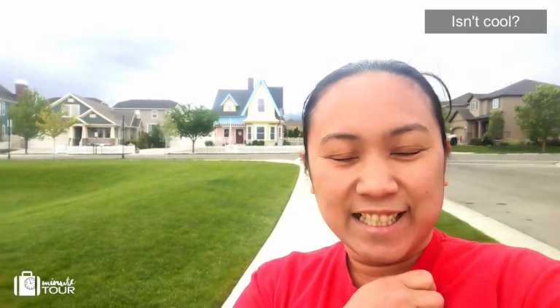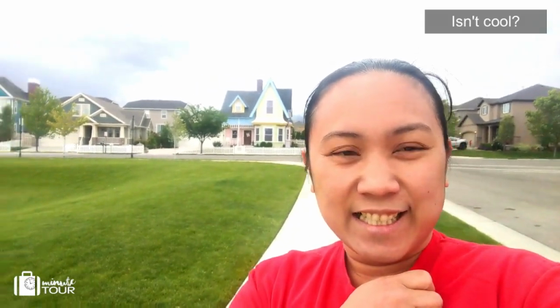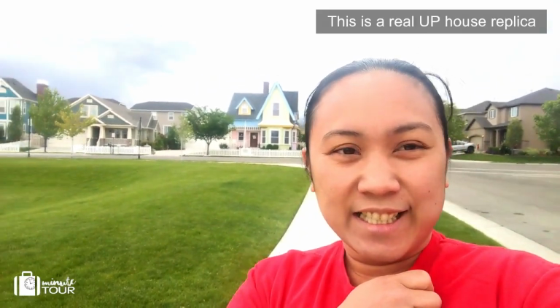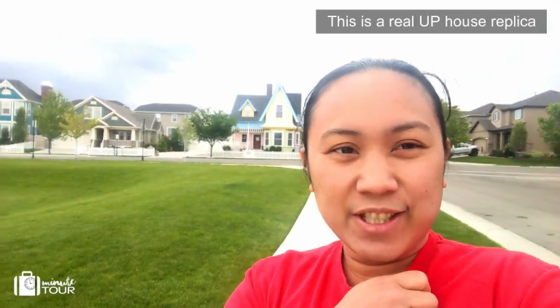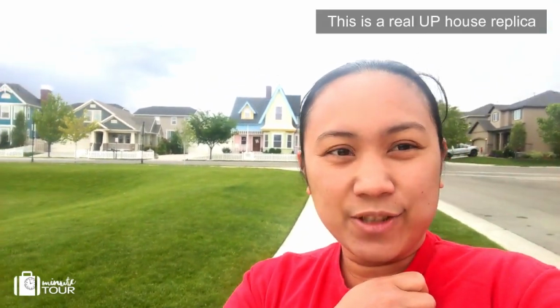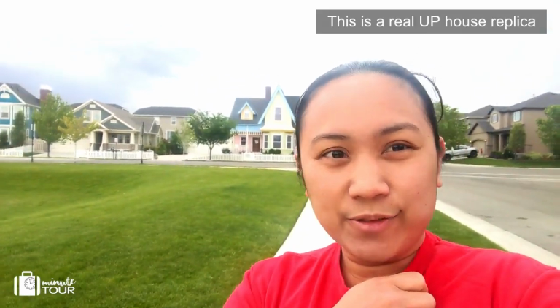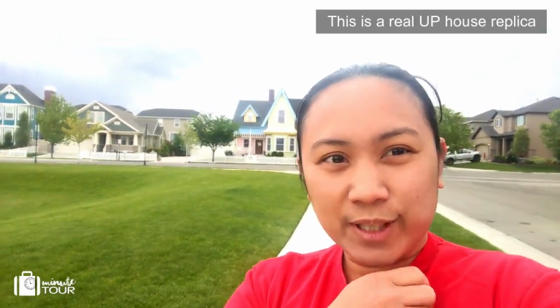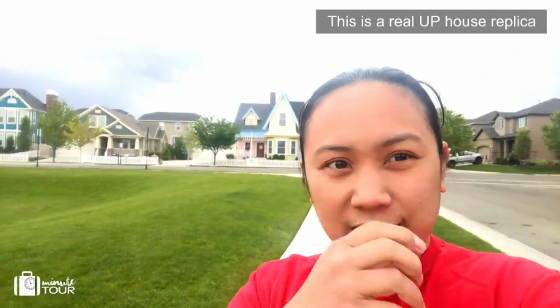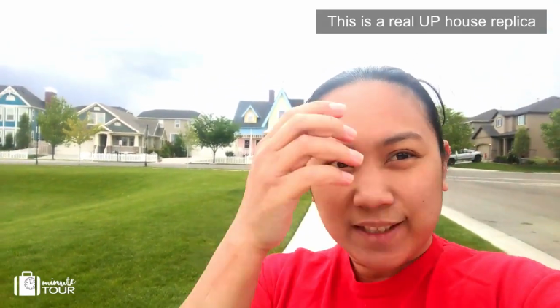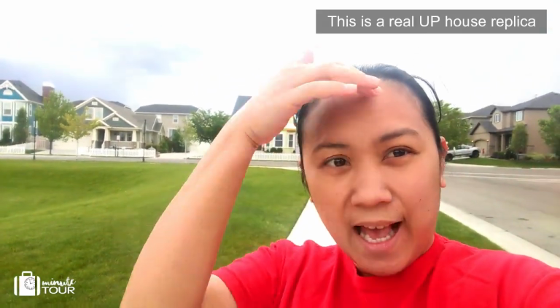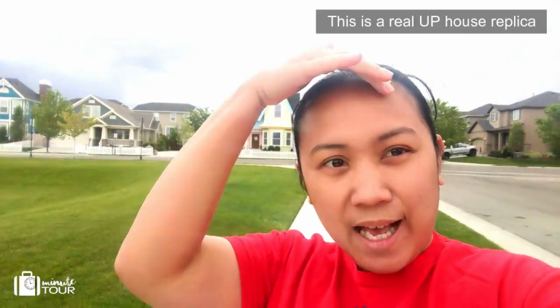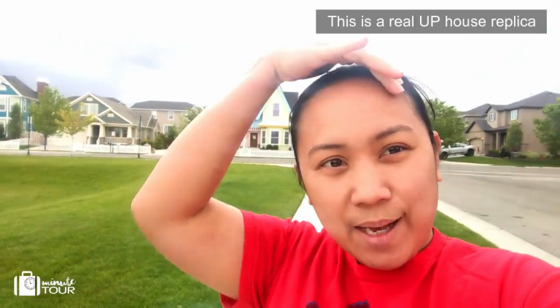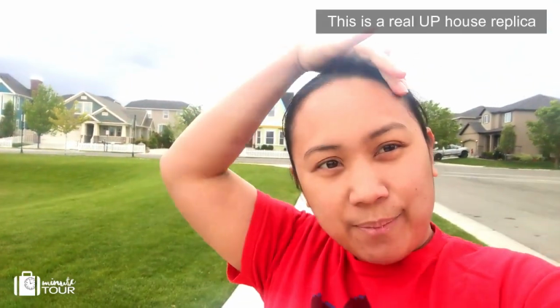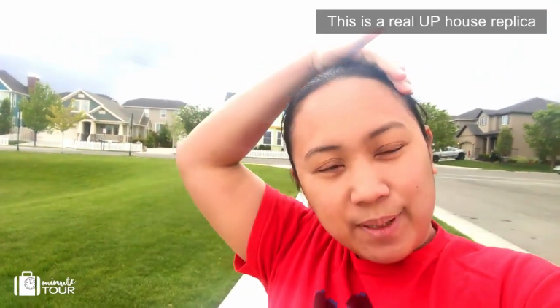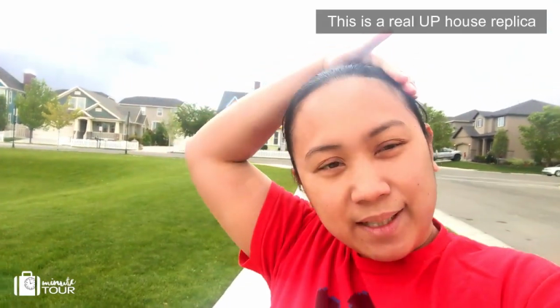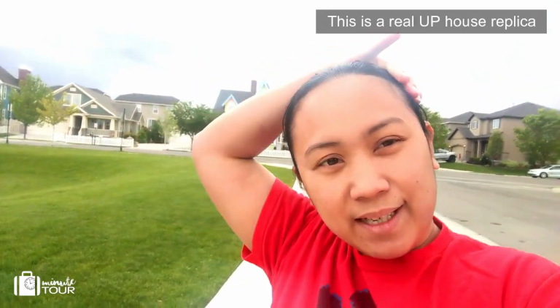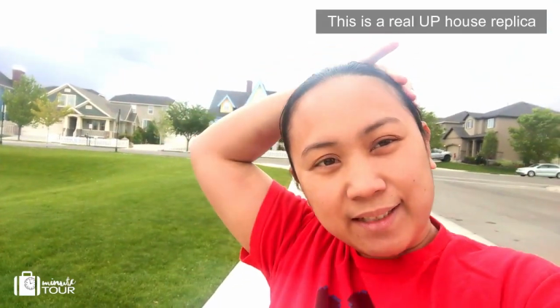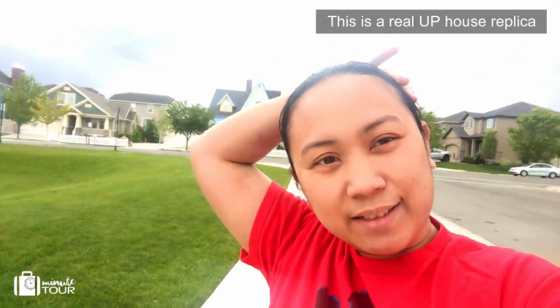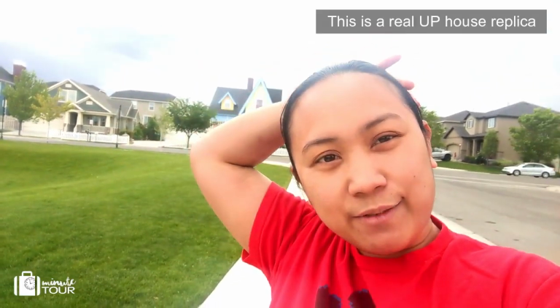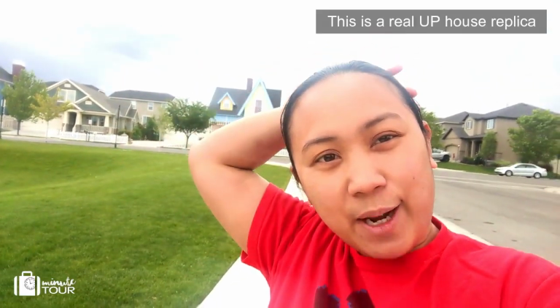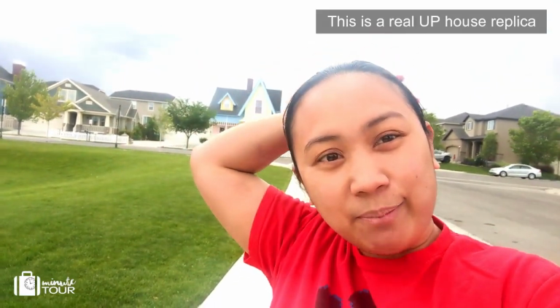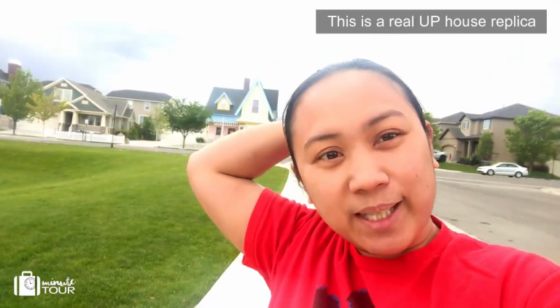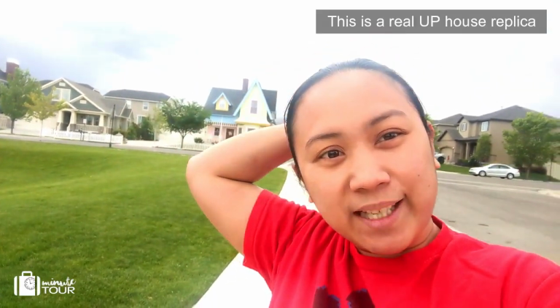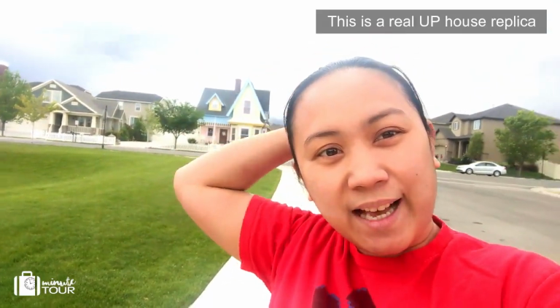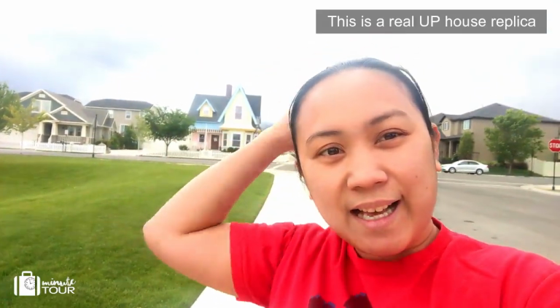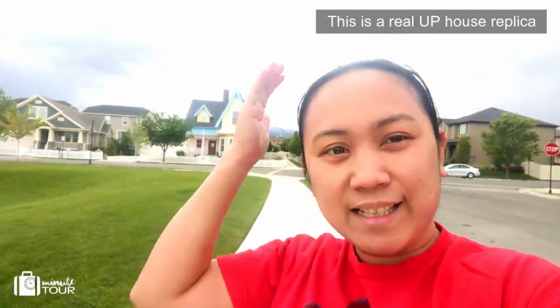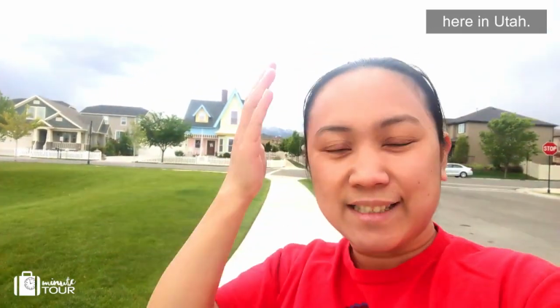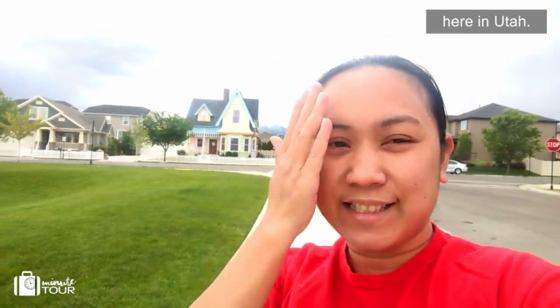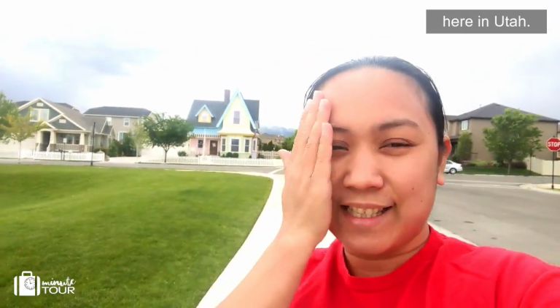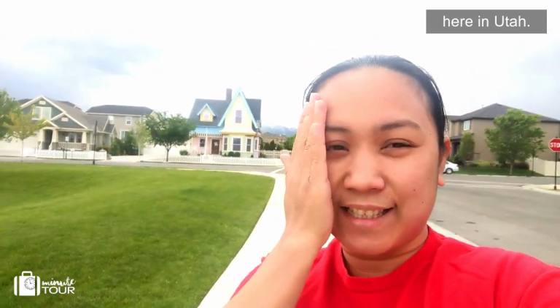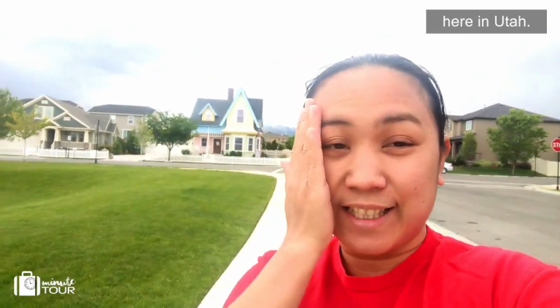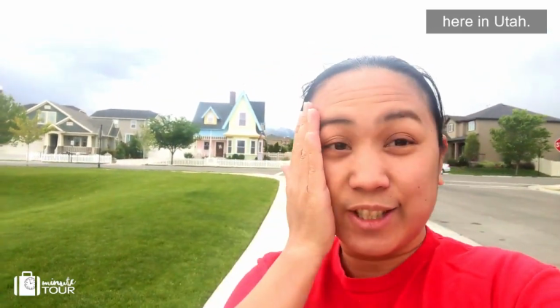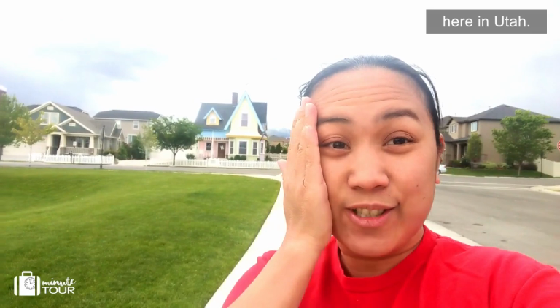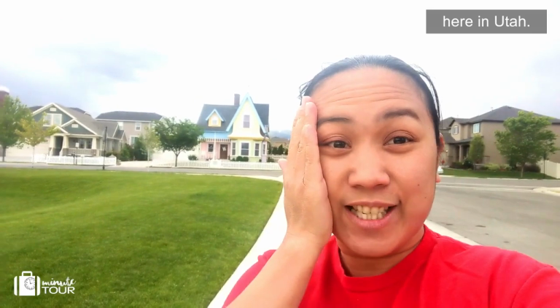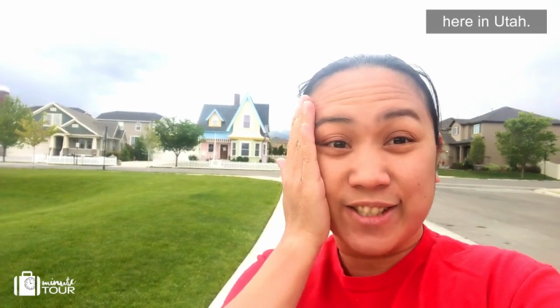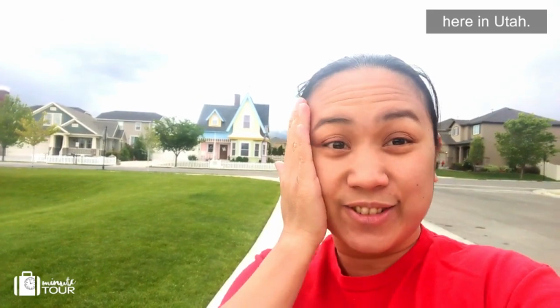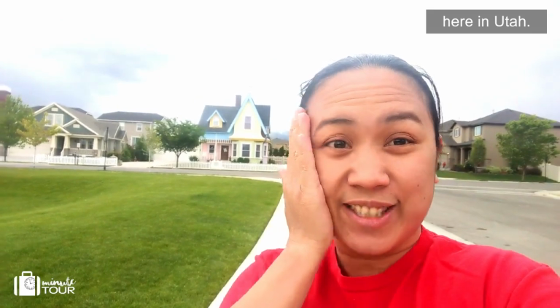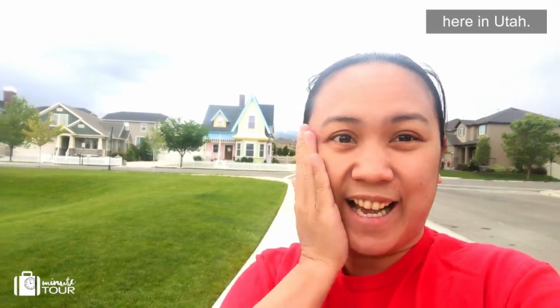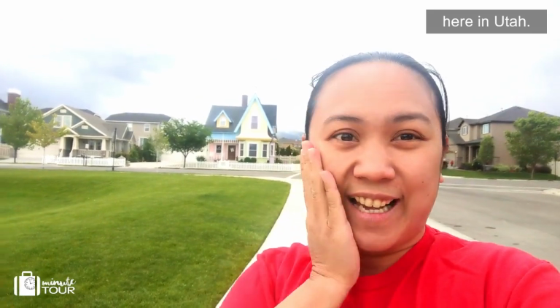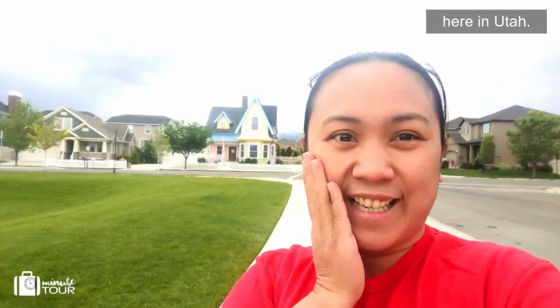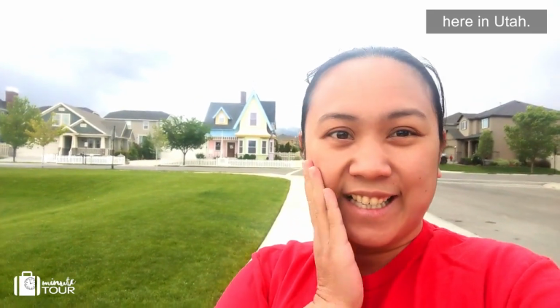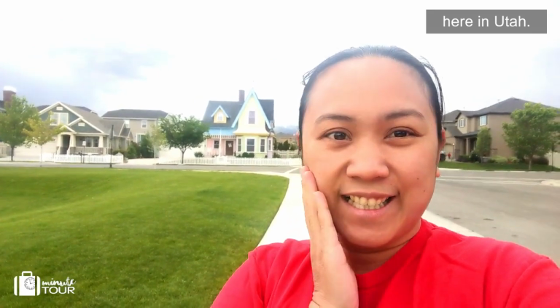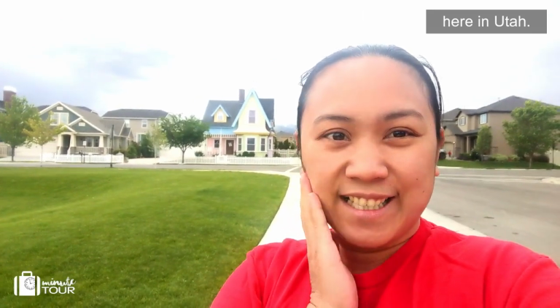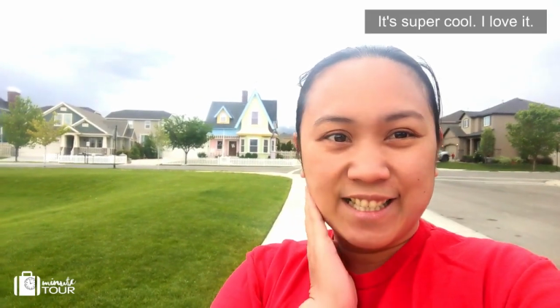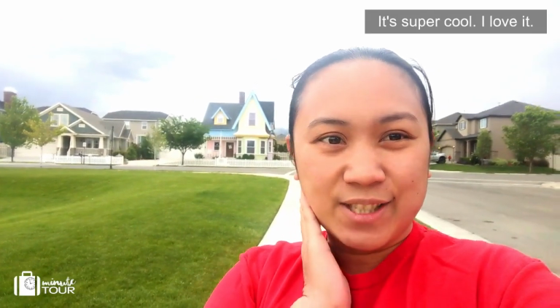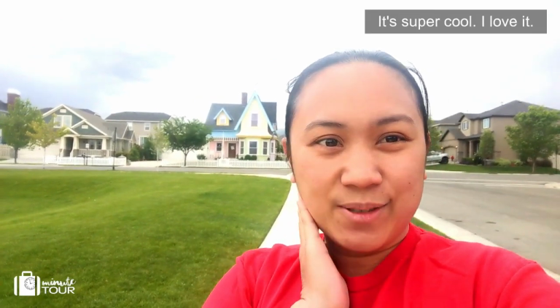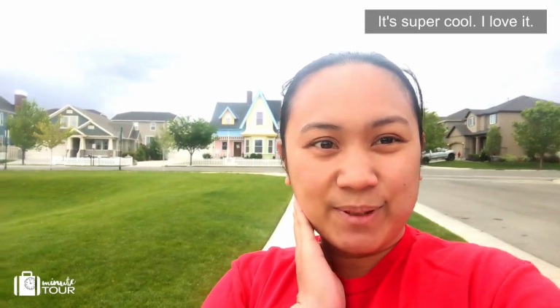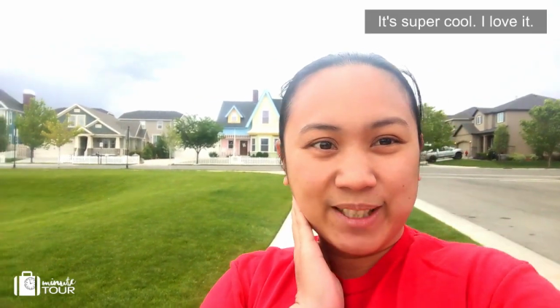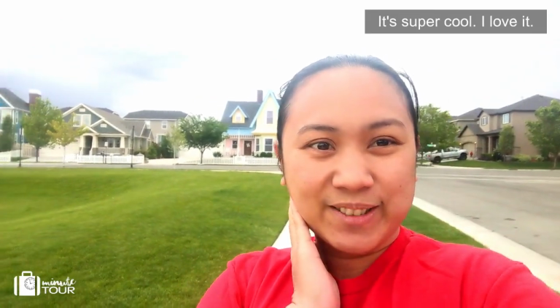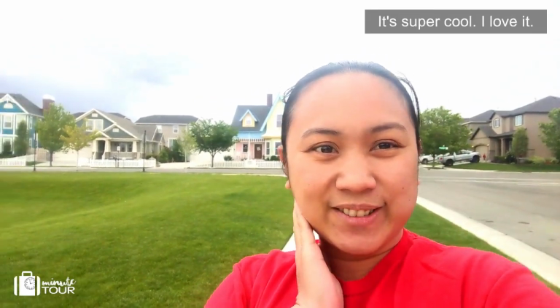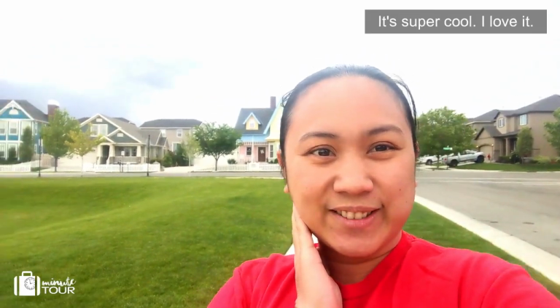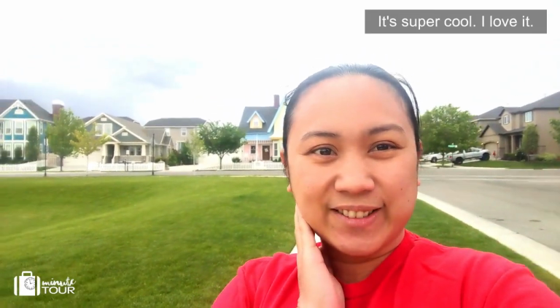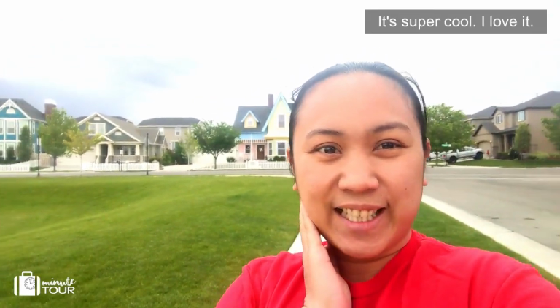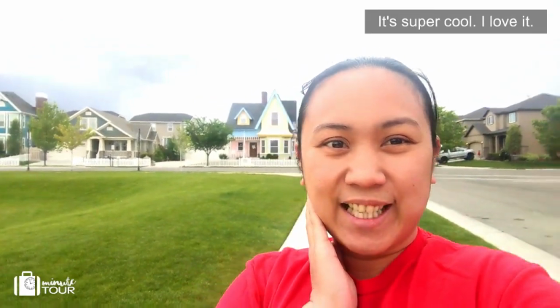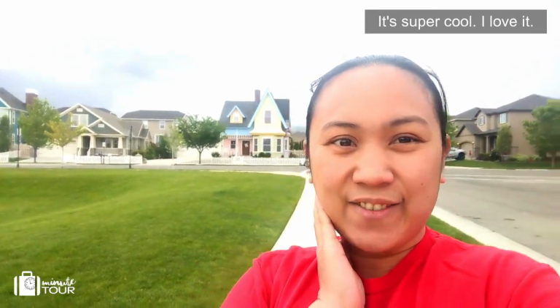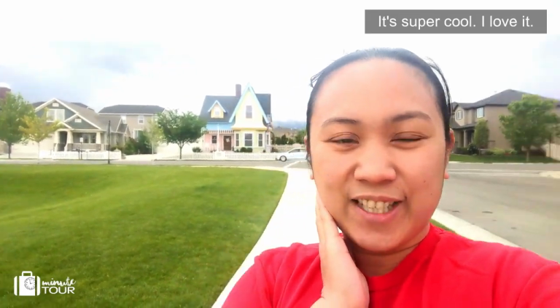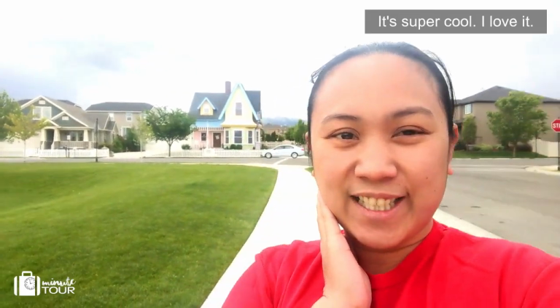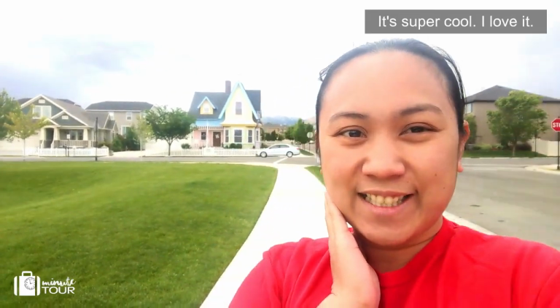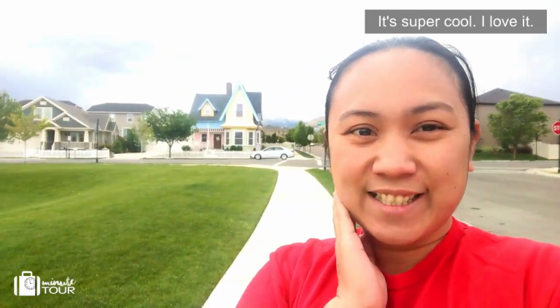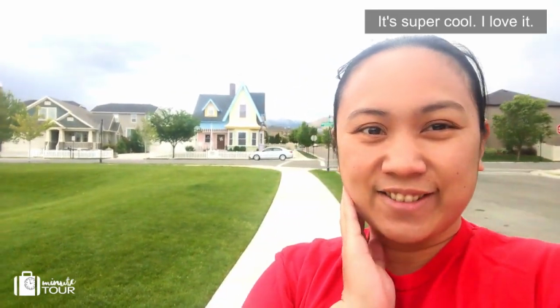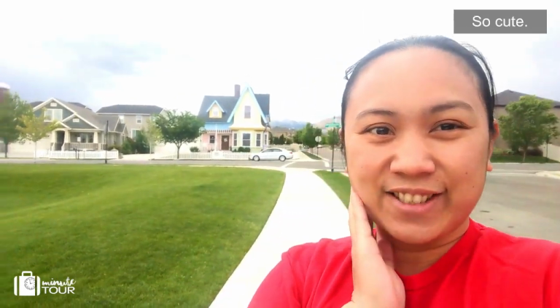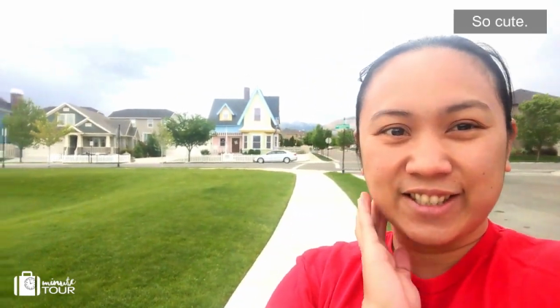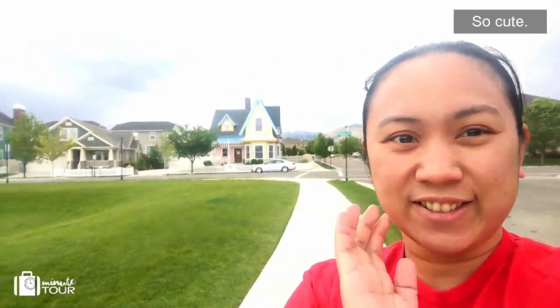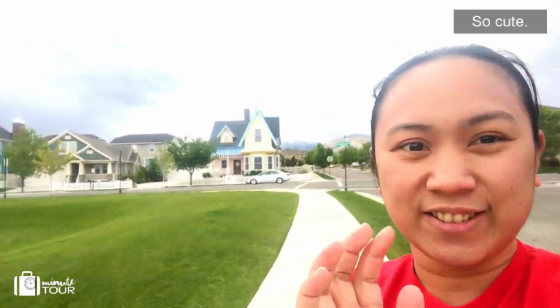That's the real replica right here in Utah. It's super cool. I love it. So cute.